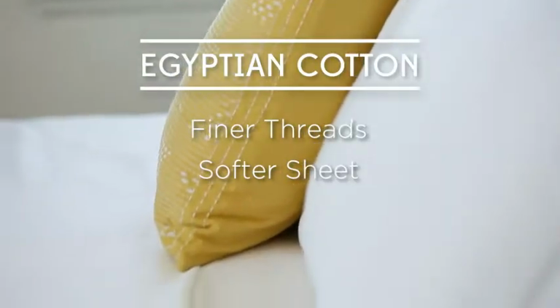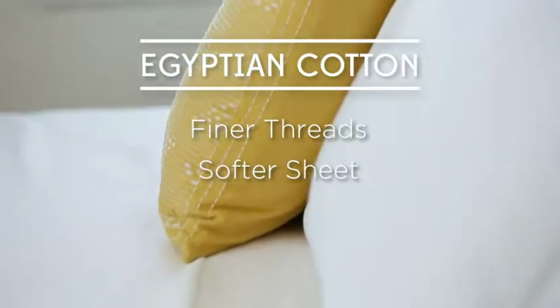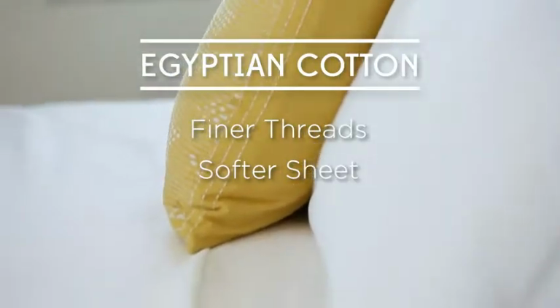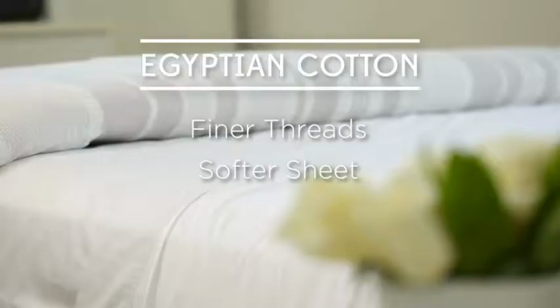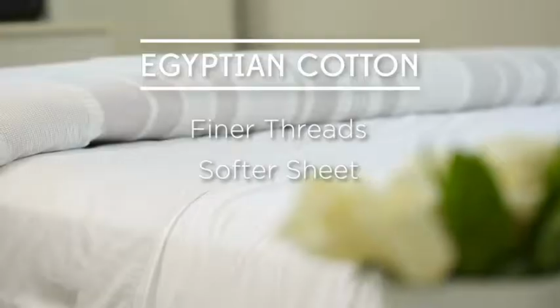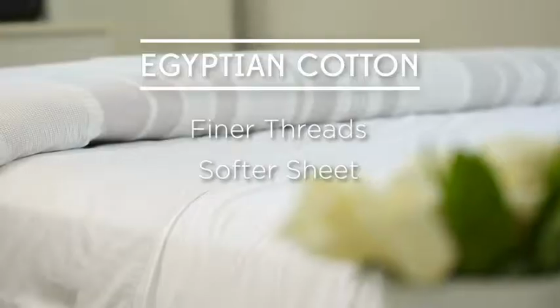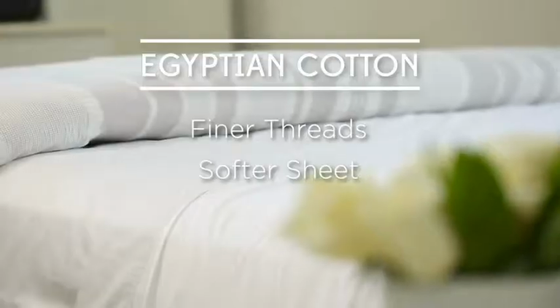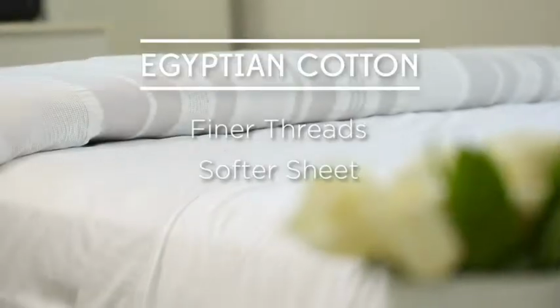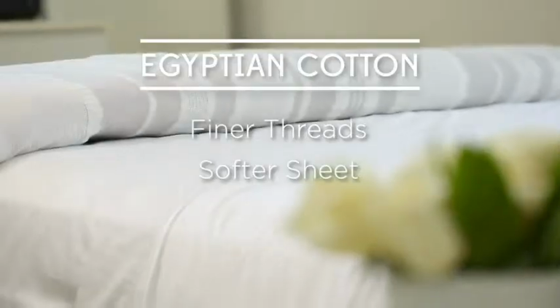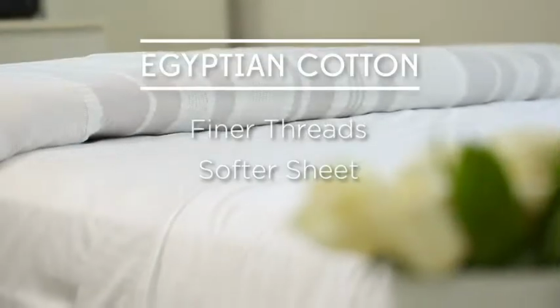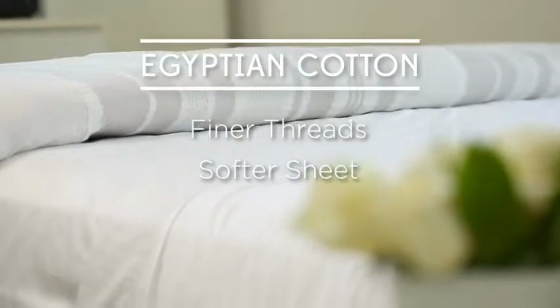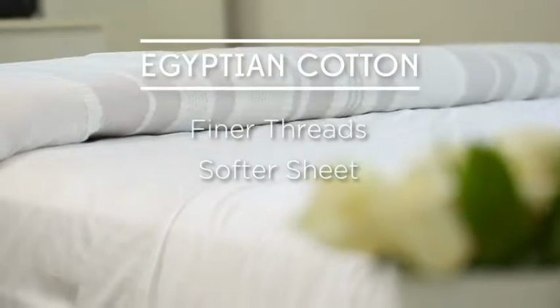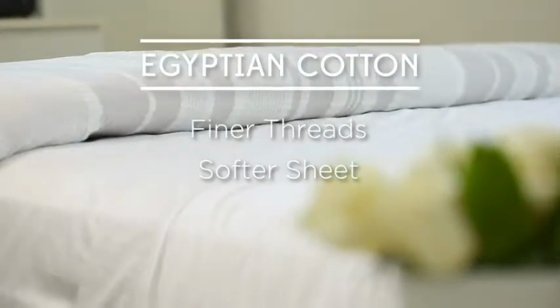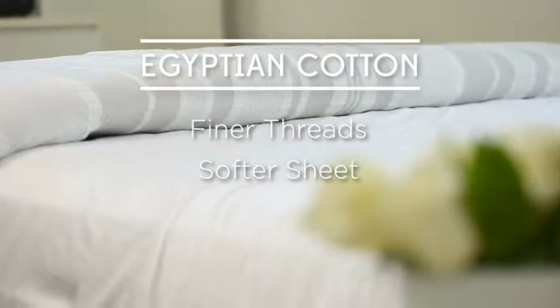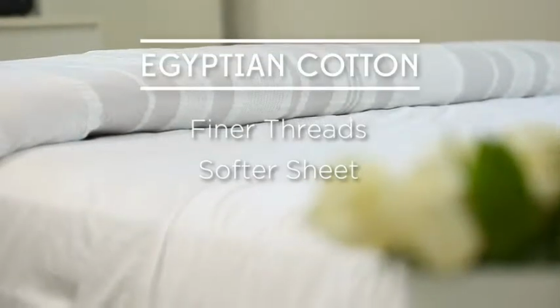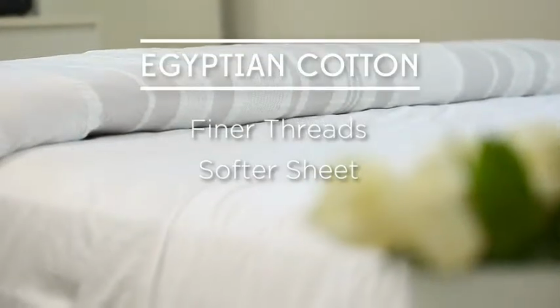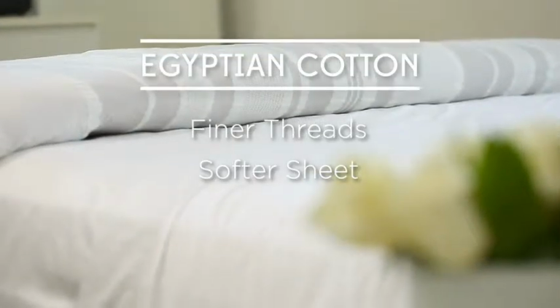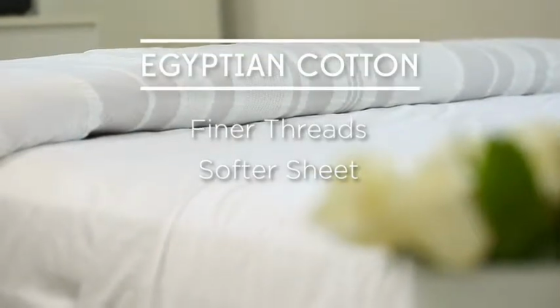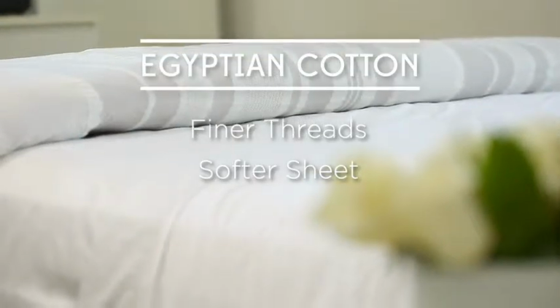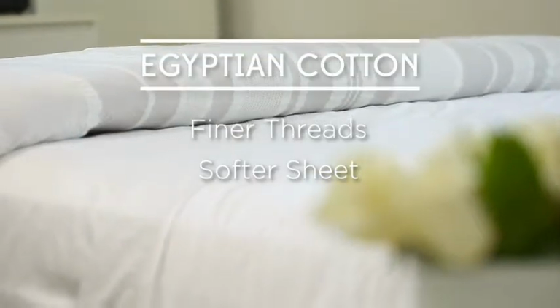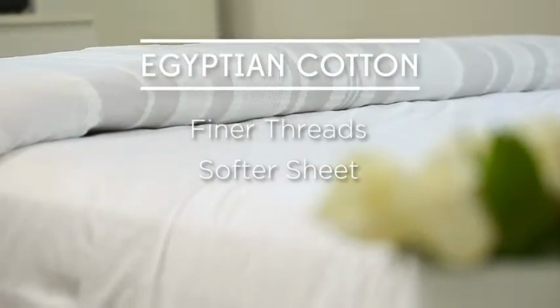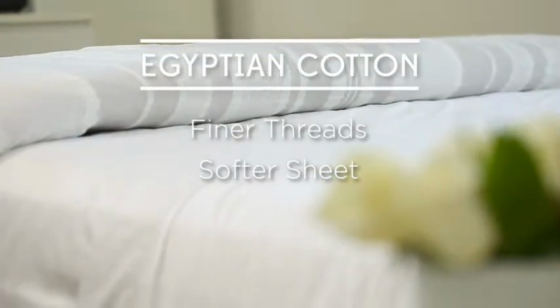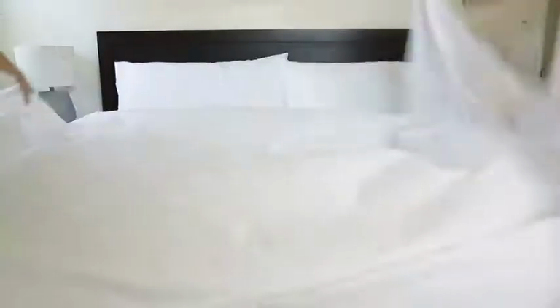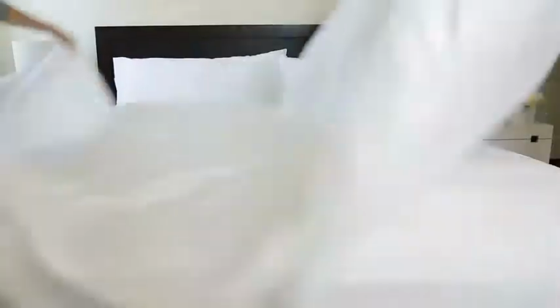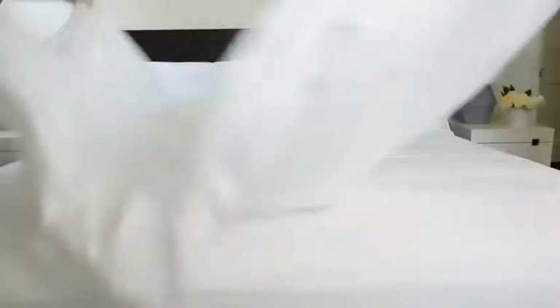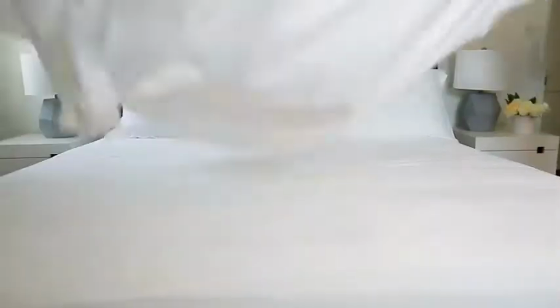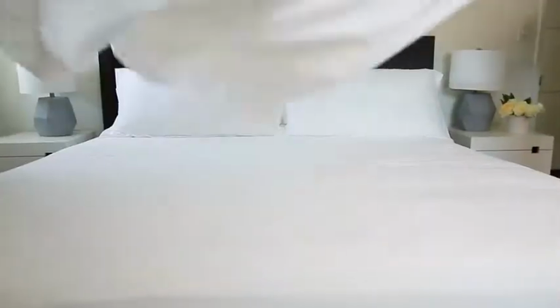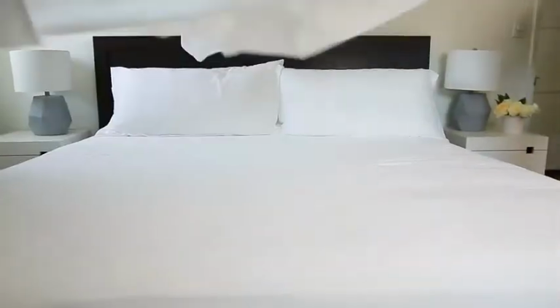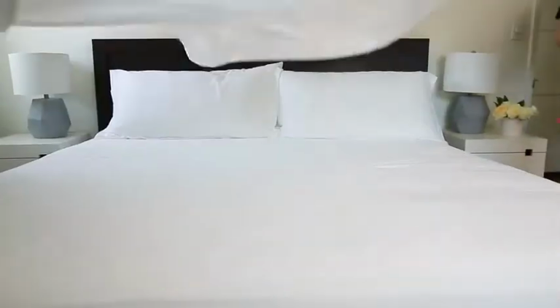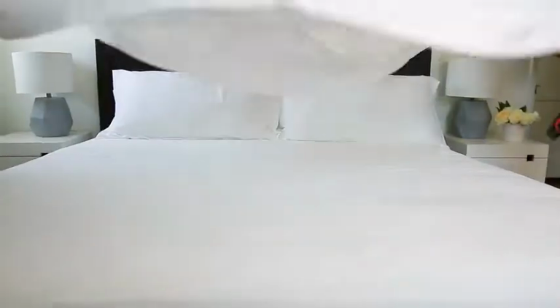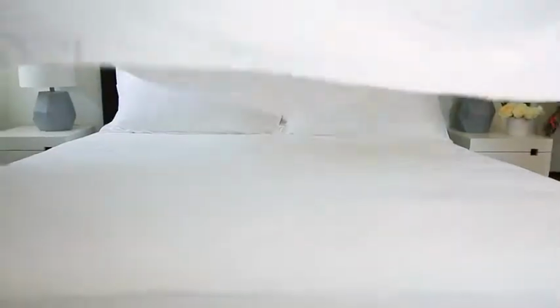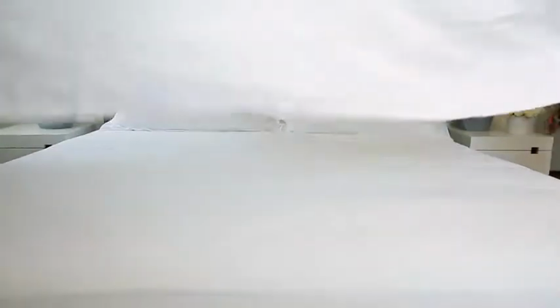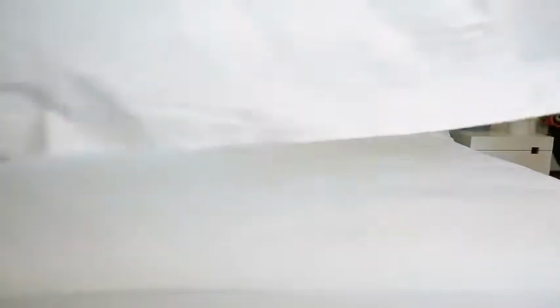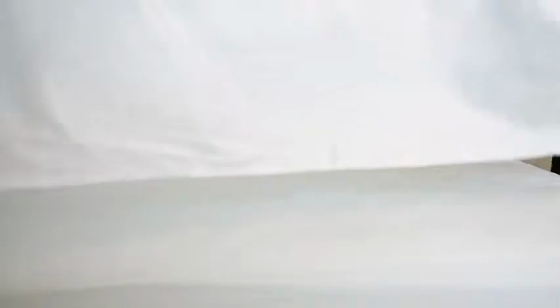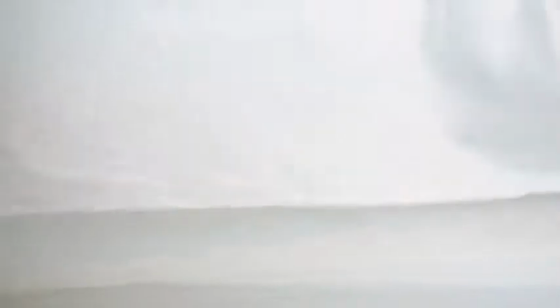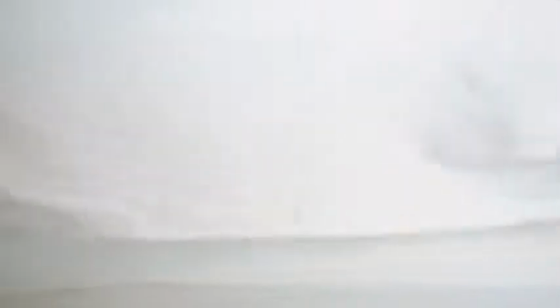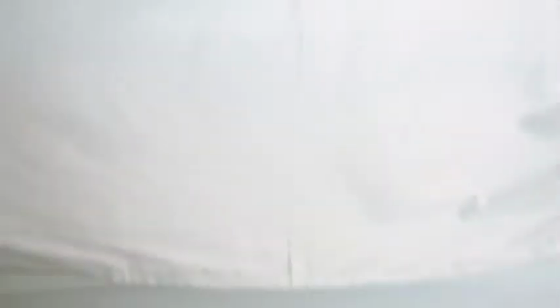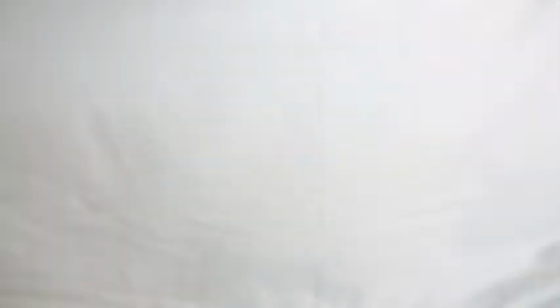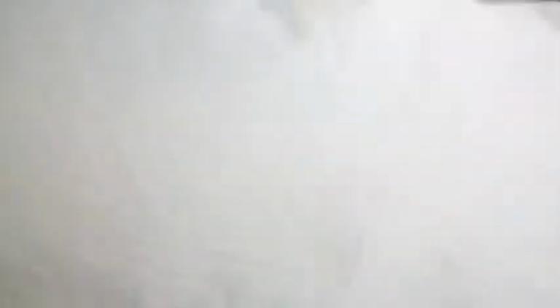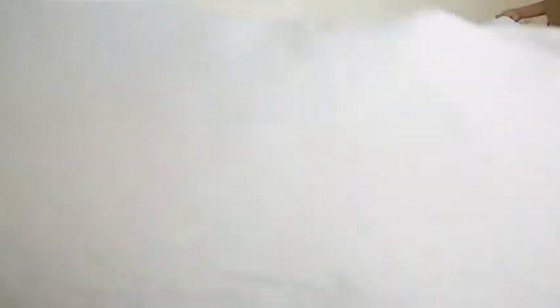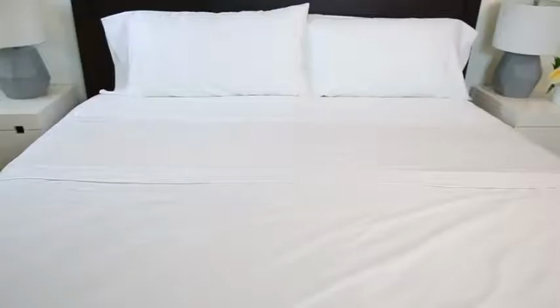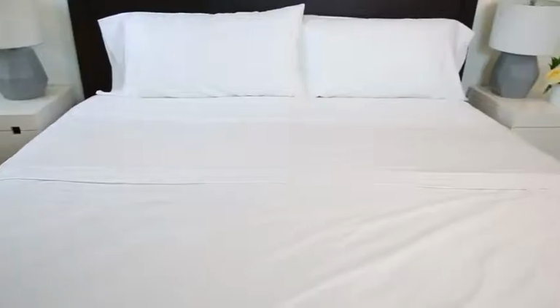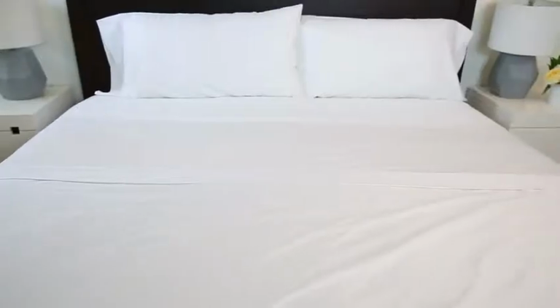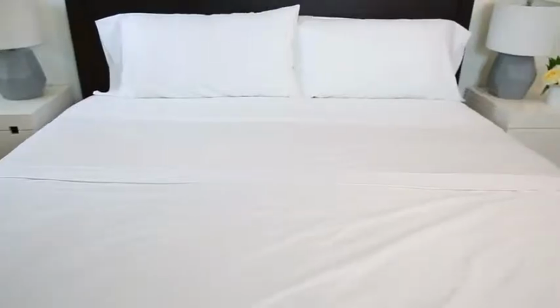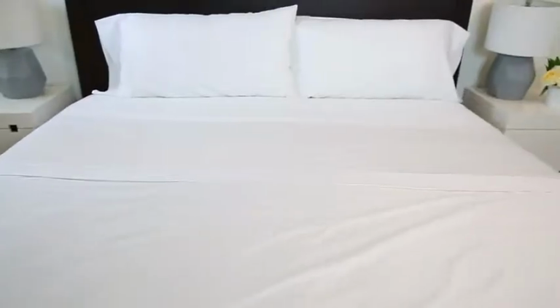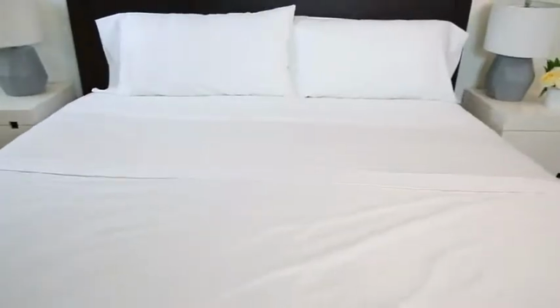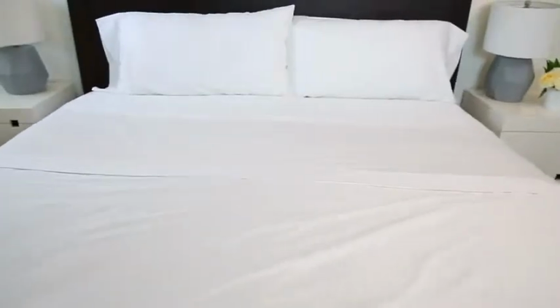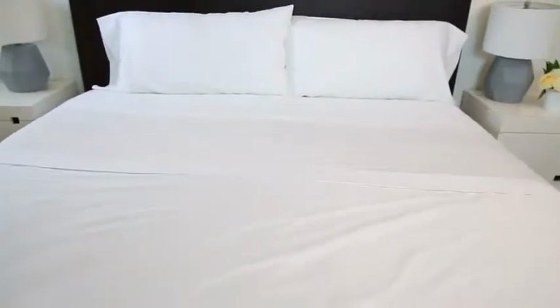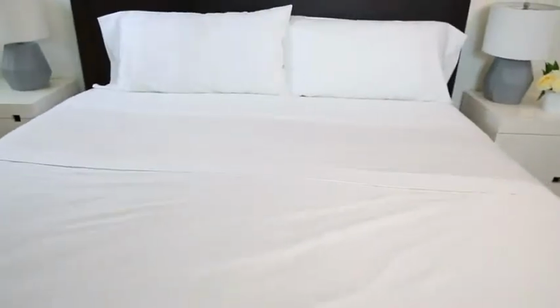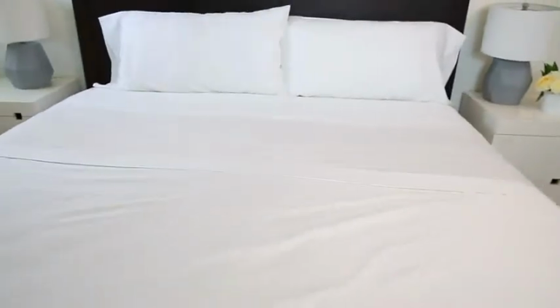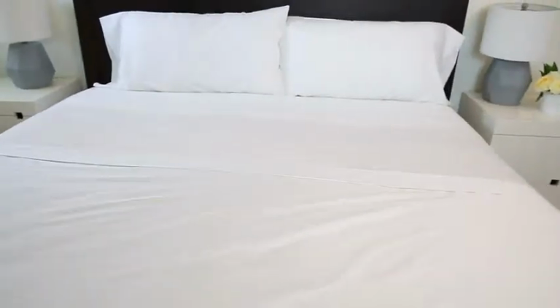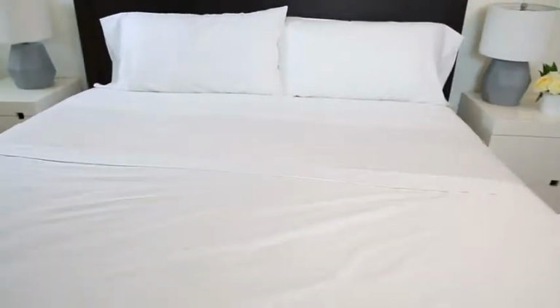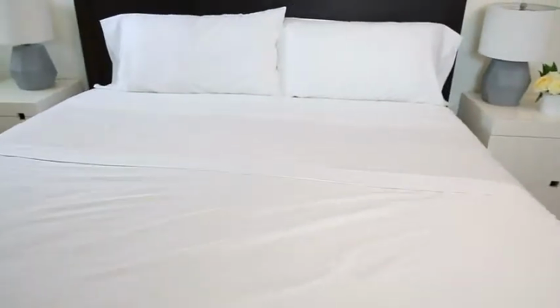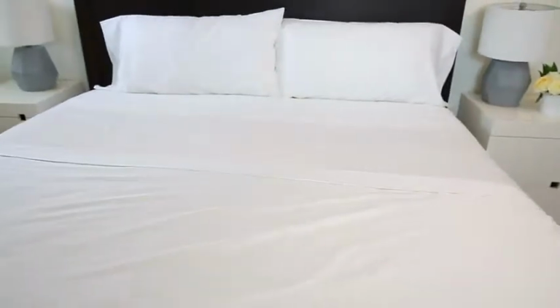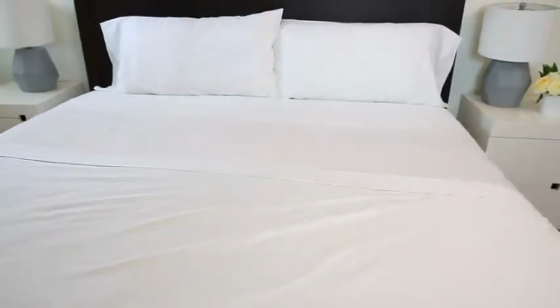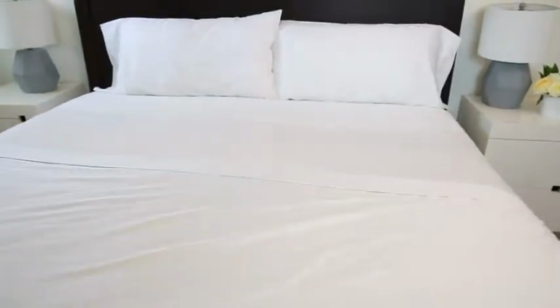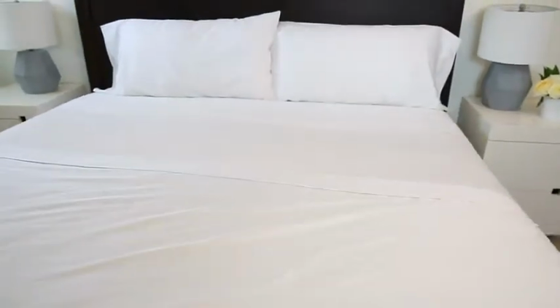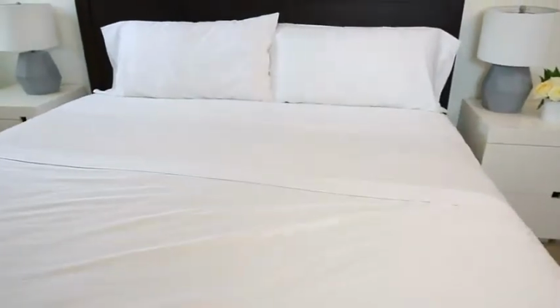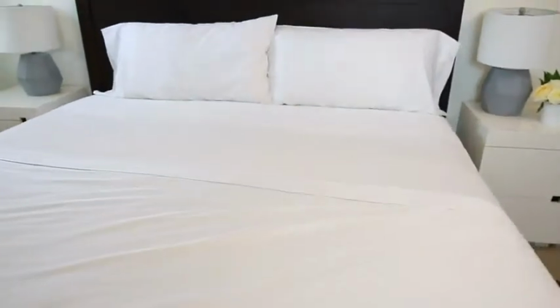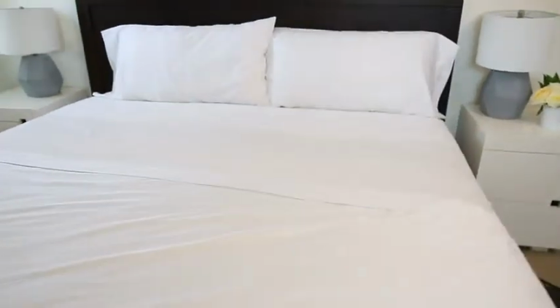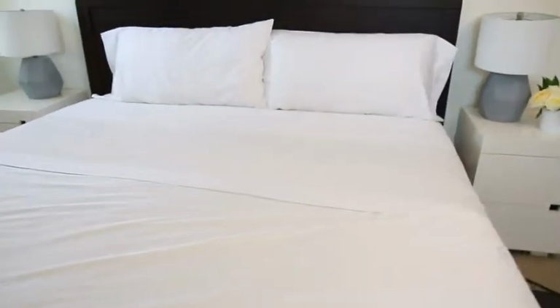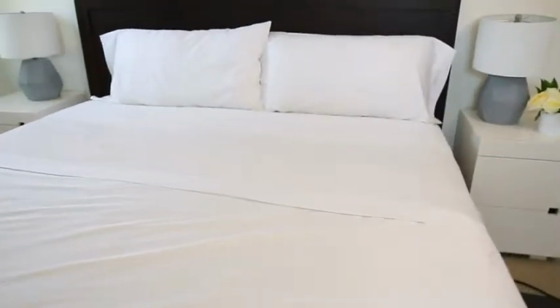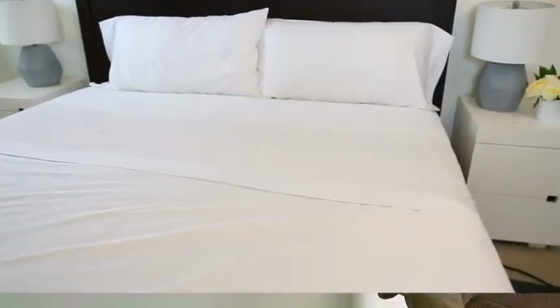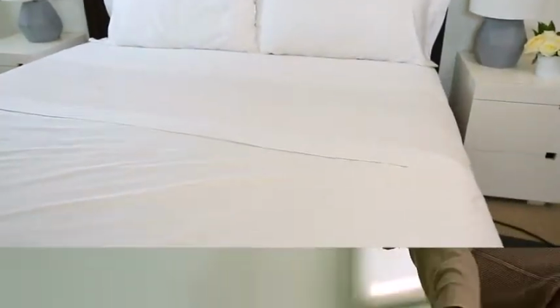Egyptian cotton produces a softer sheet, and it's also durable and breathable. Cotton is great year-round, but especially in the warmer months since it's cool and lightweight.